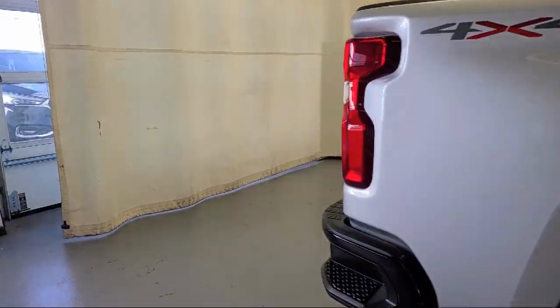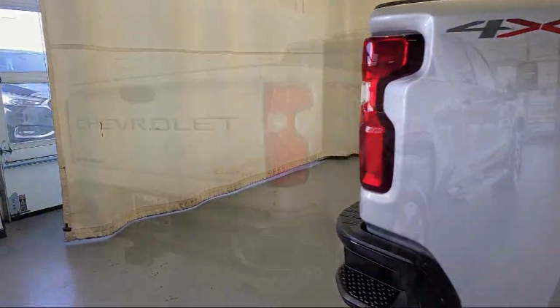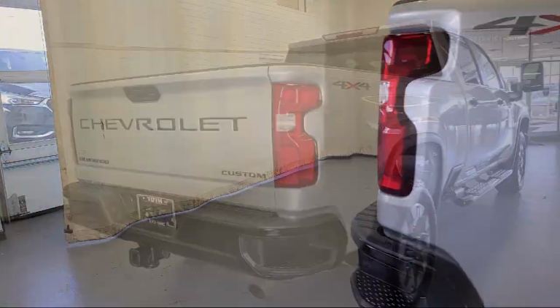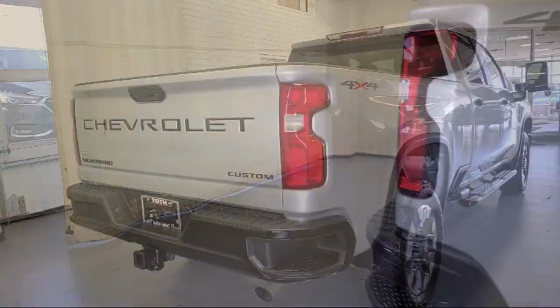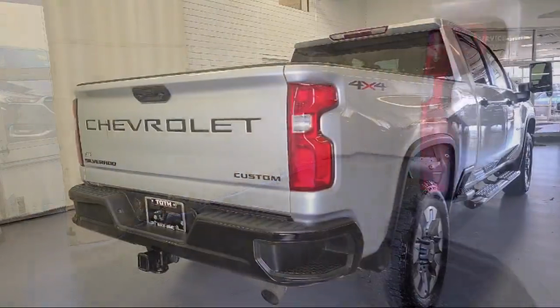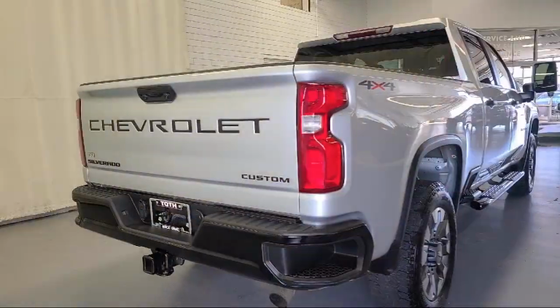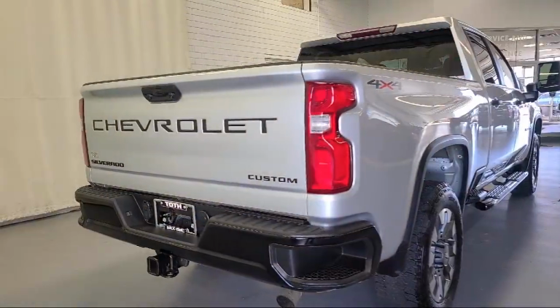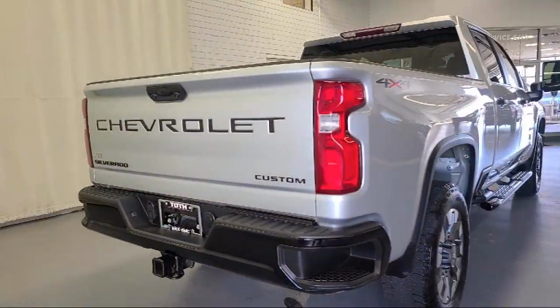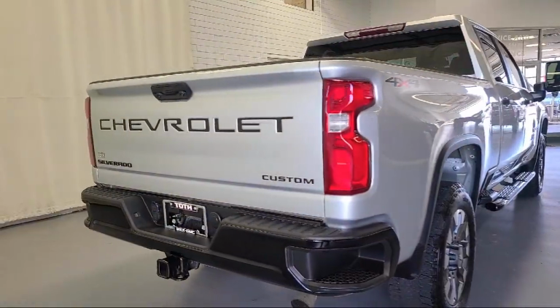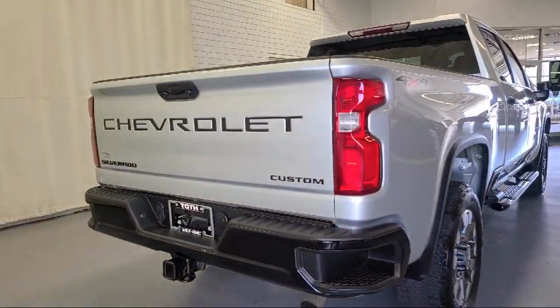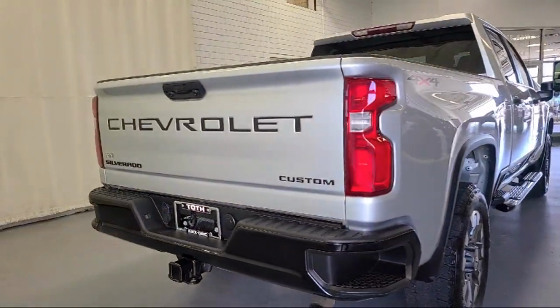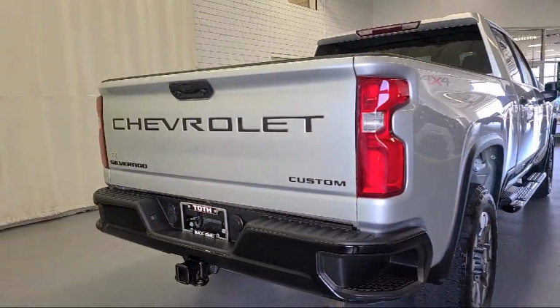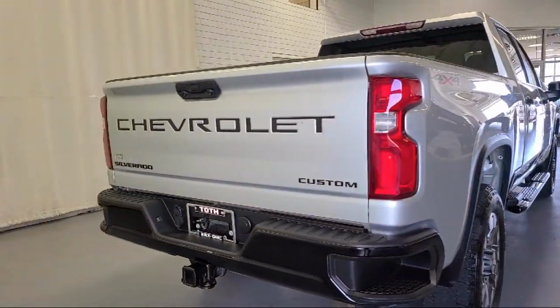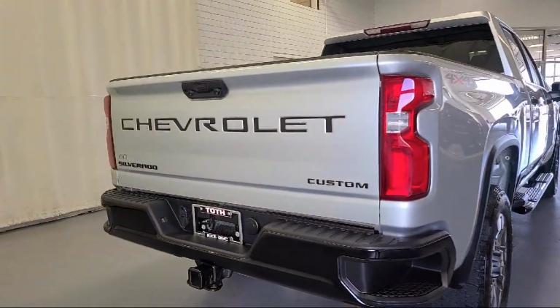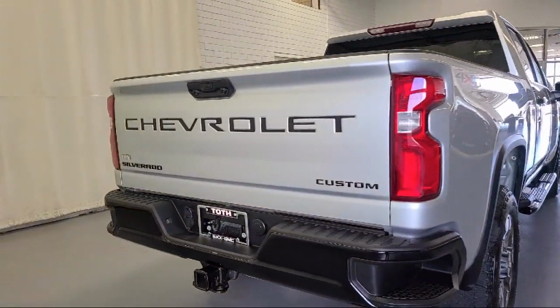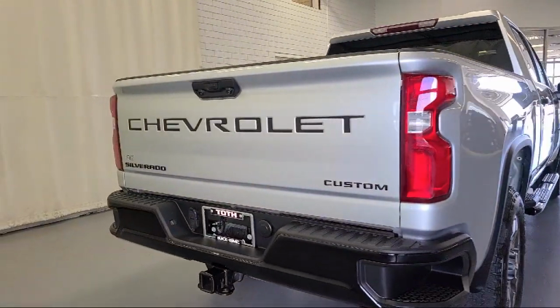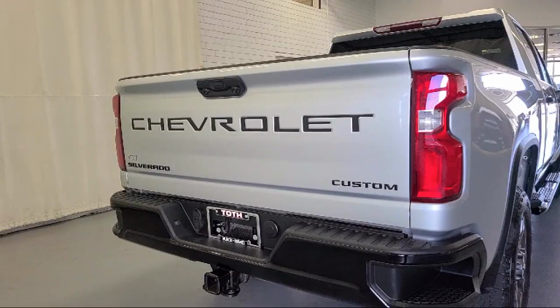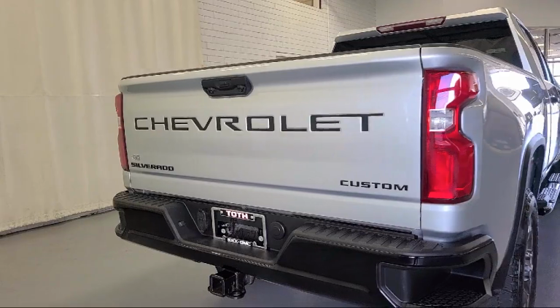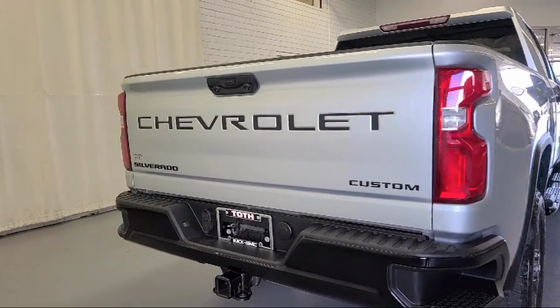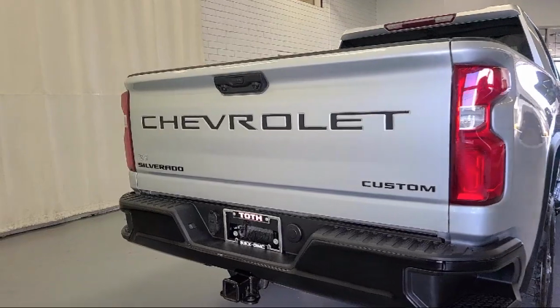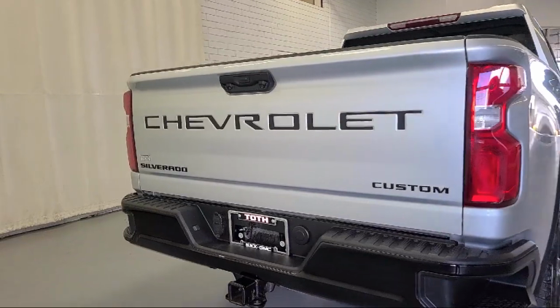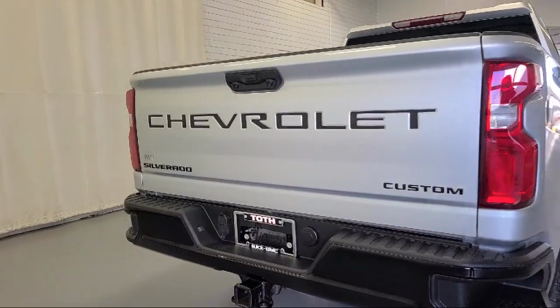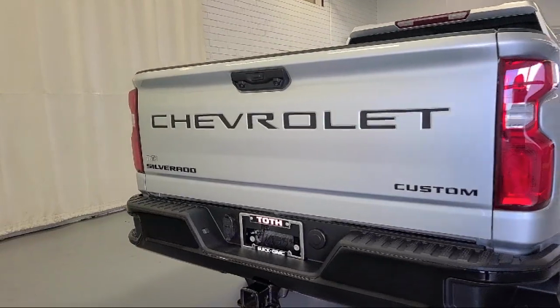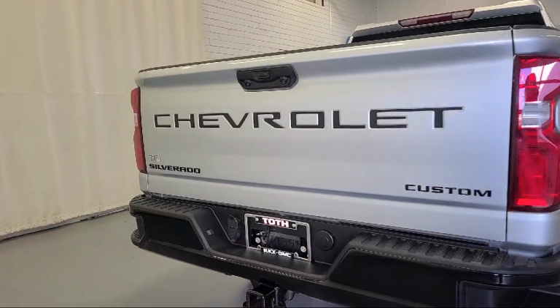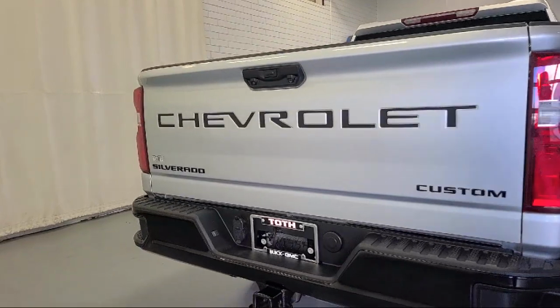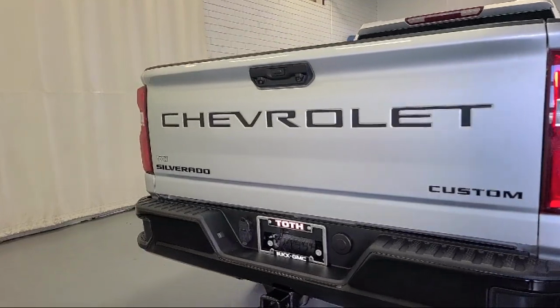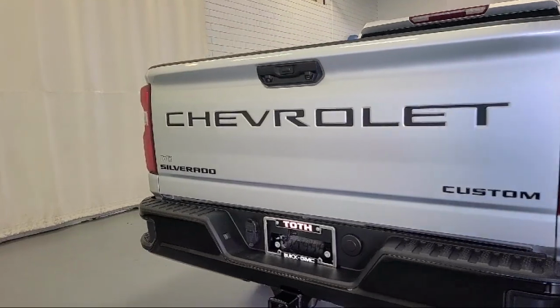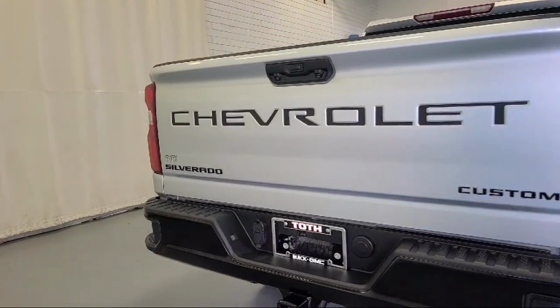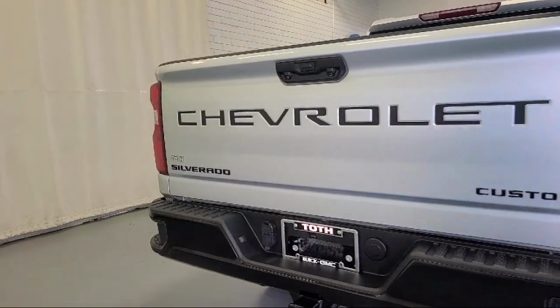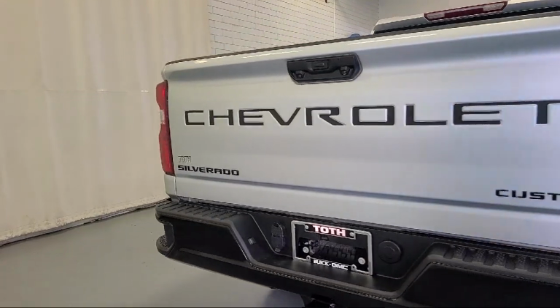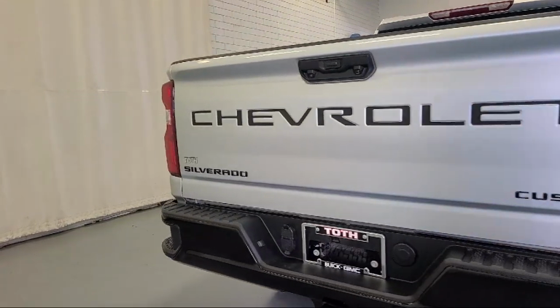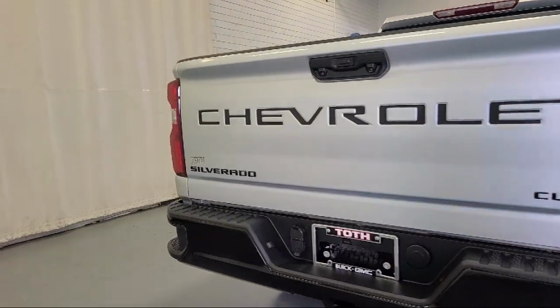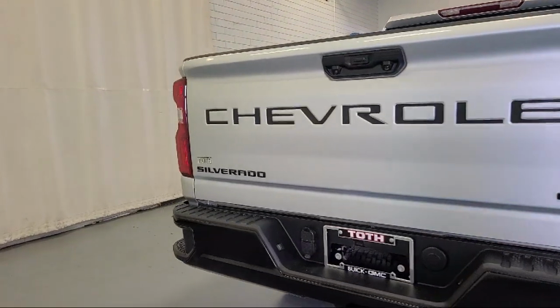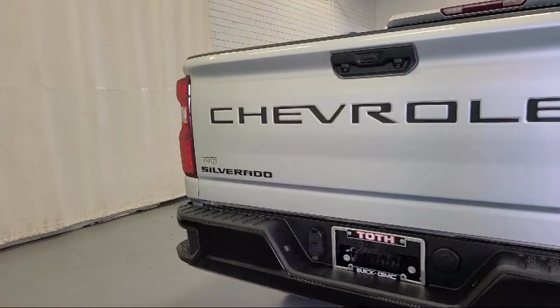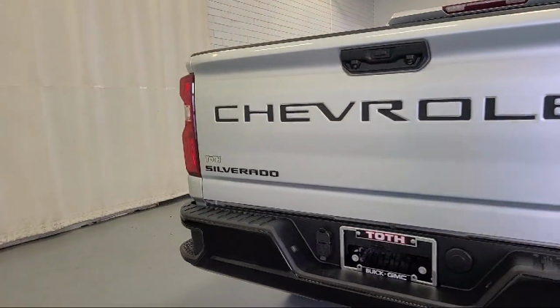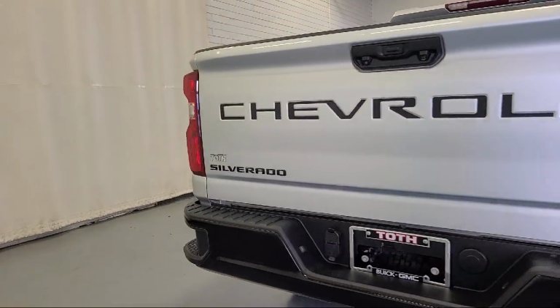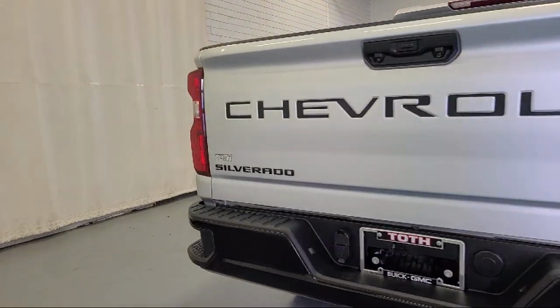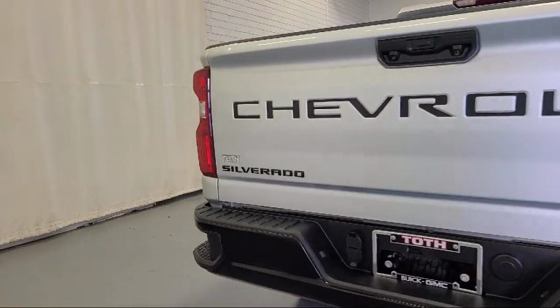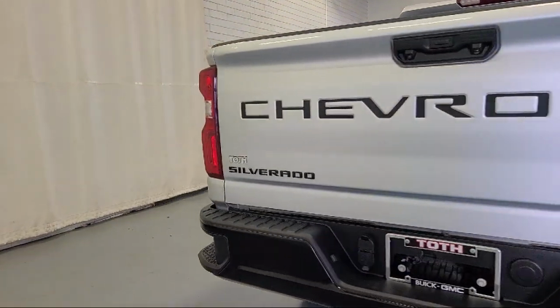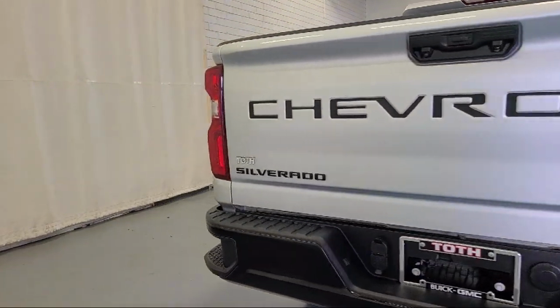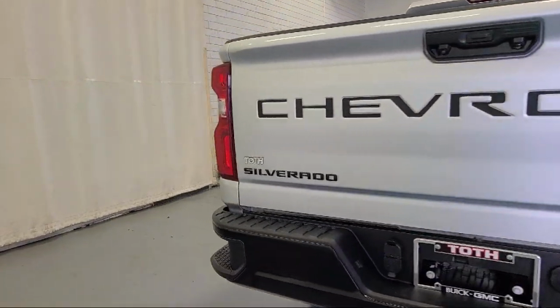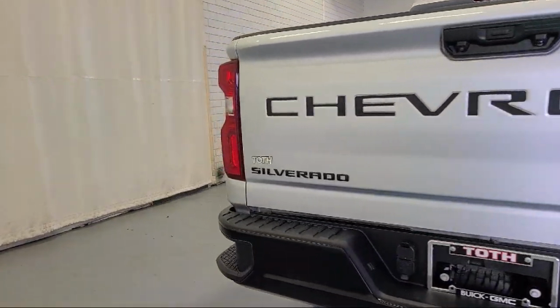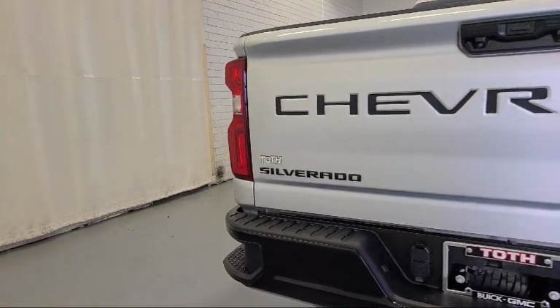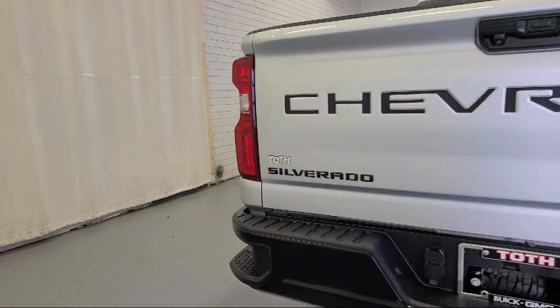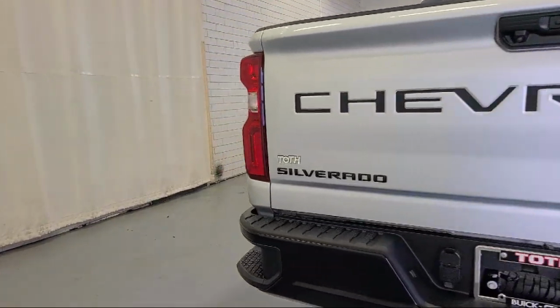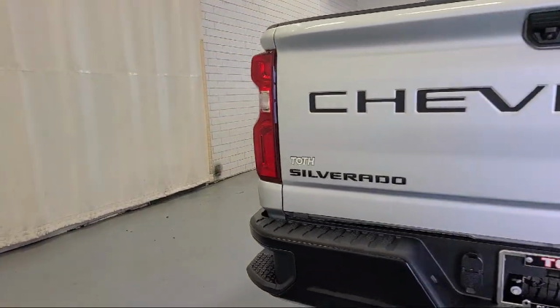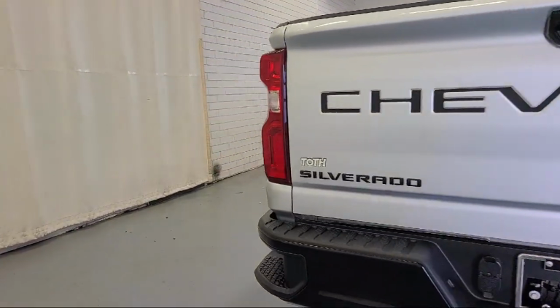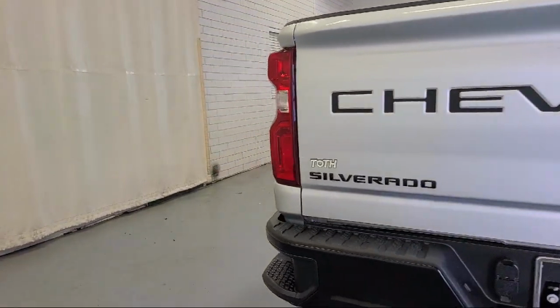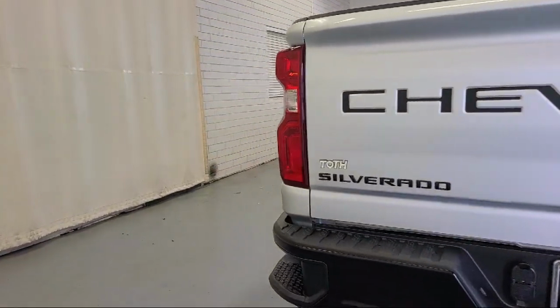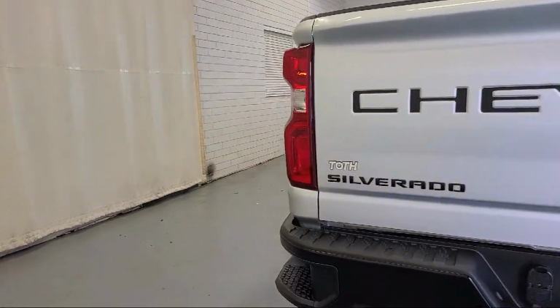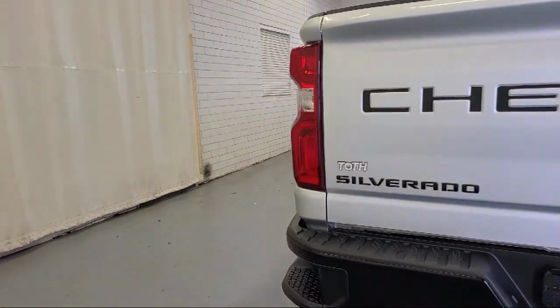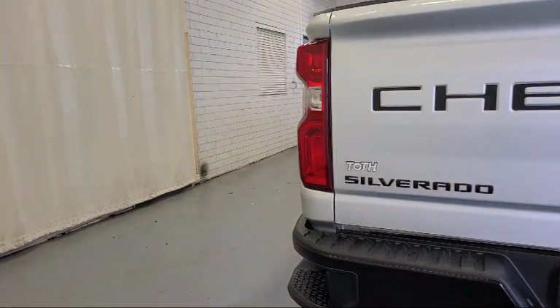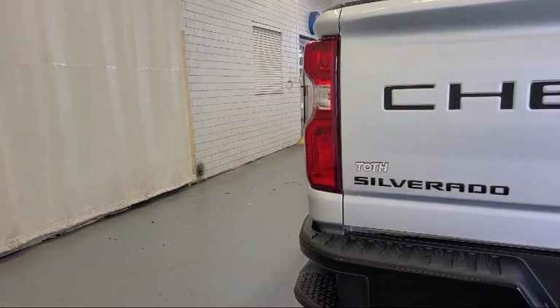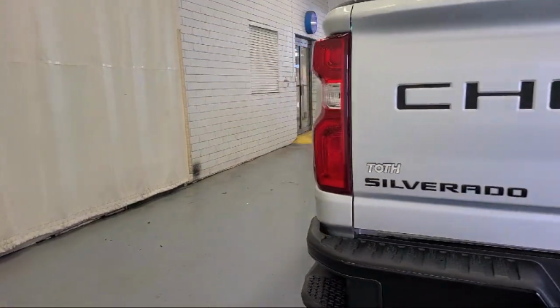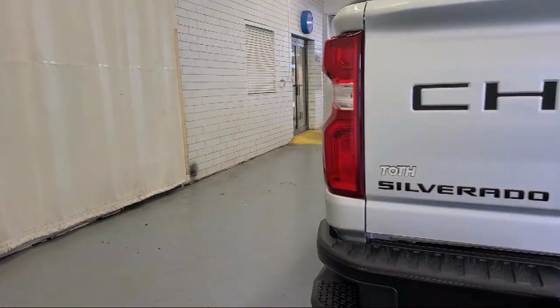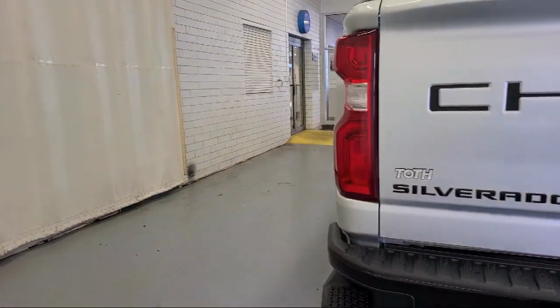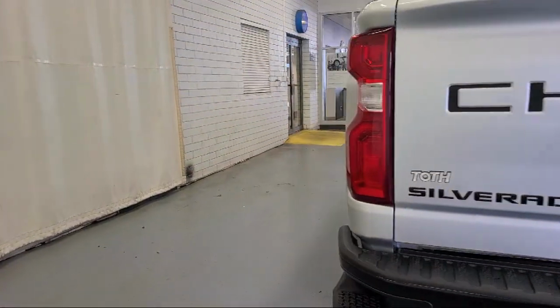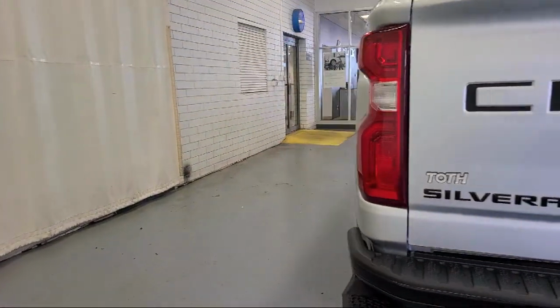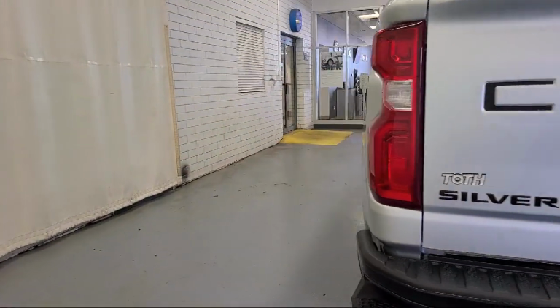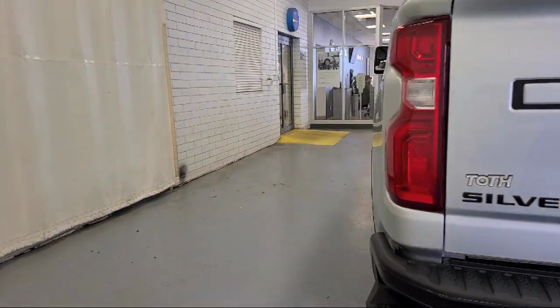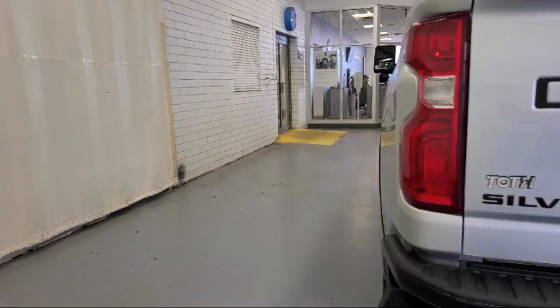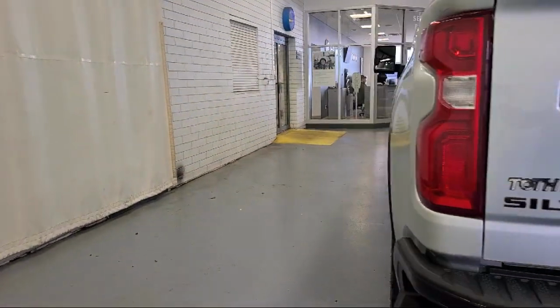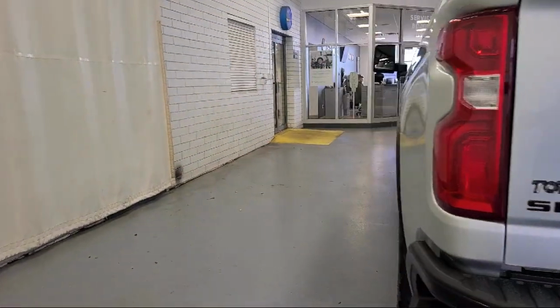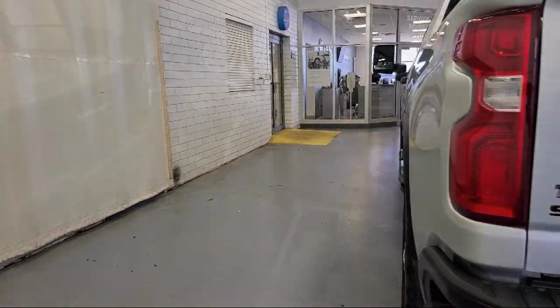It also includes an airbag occupancy sensor and engine immobilizer, and has less than 20,000 miles on the odometer.